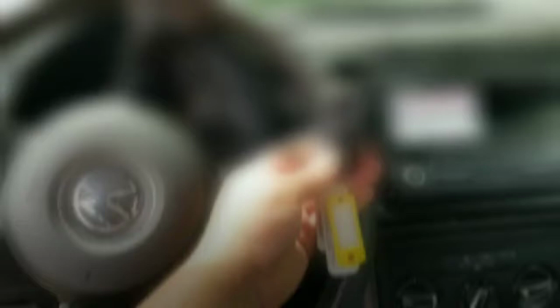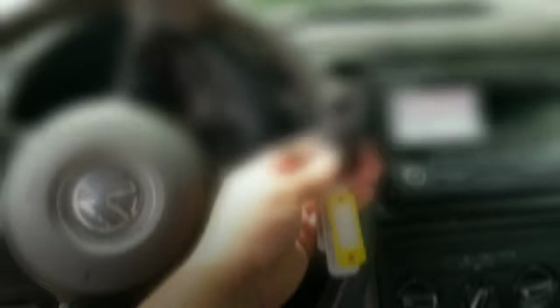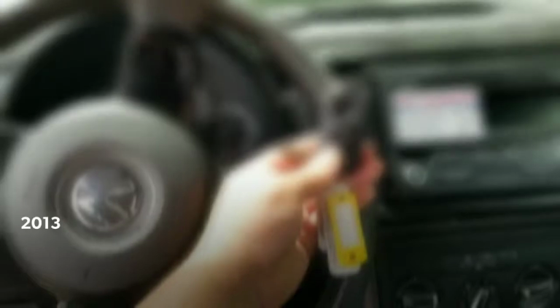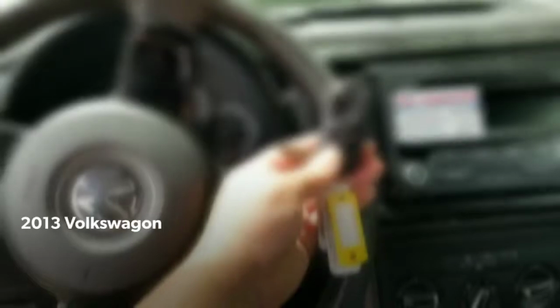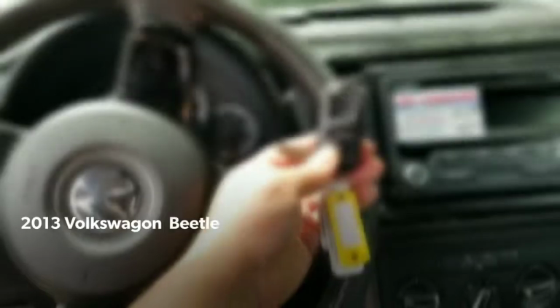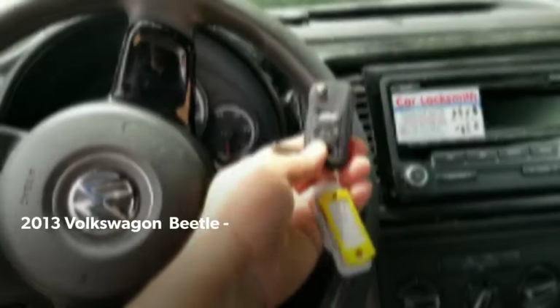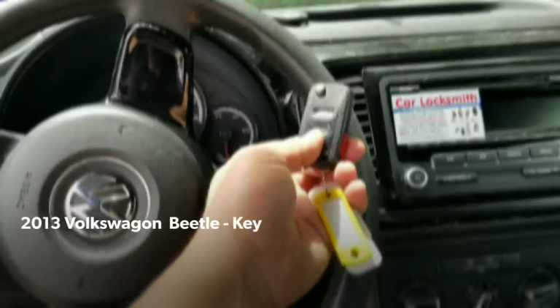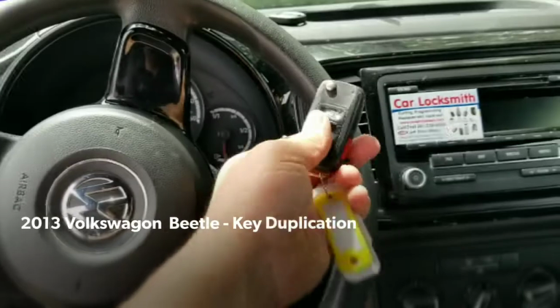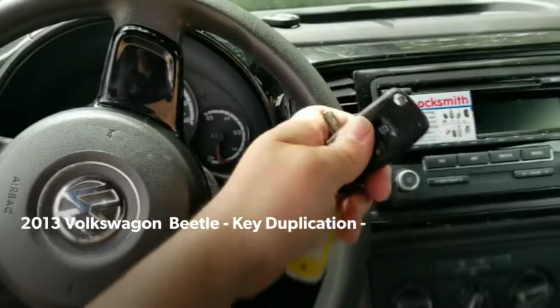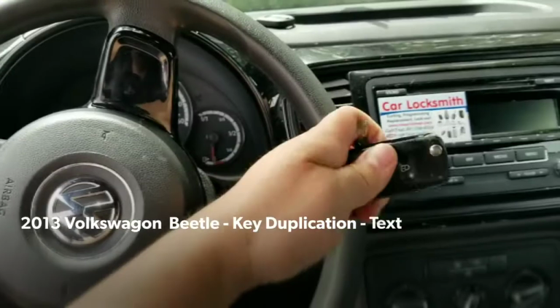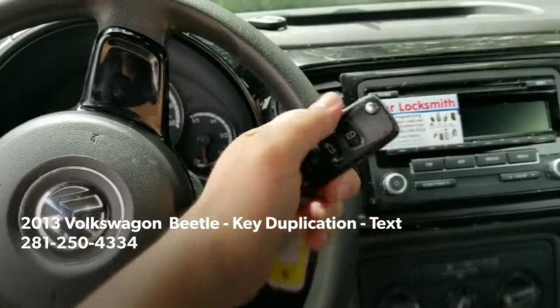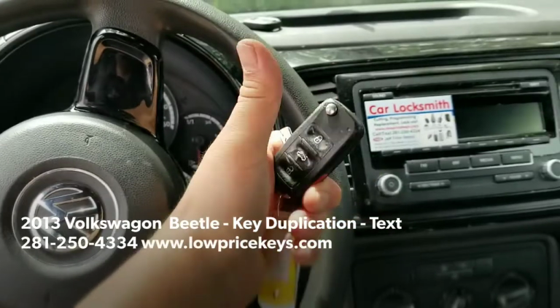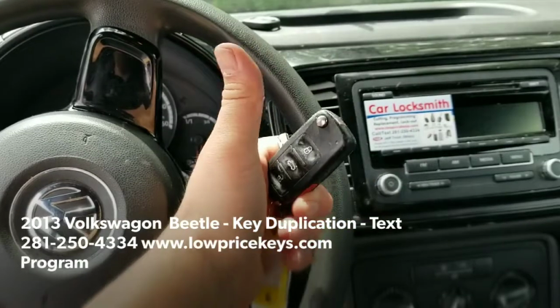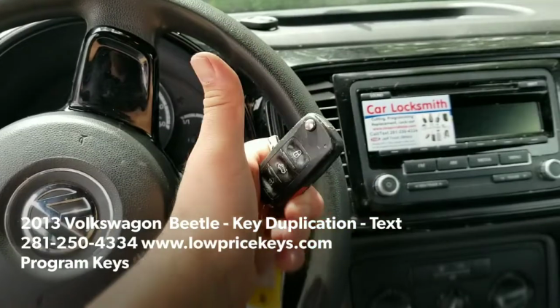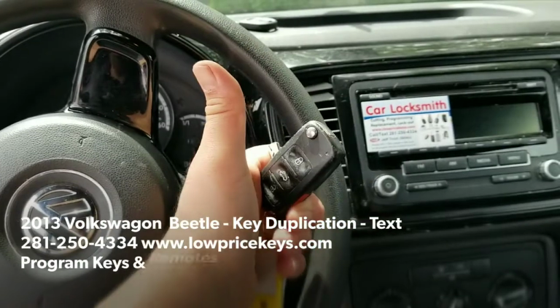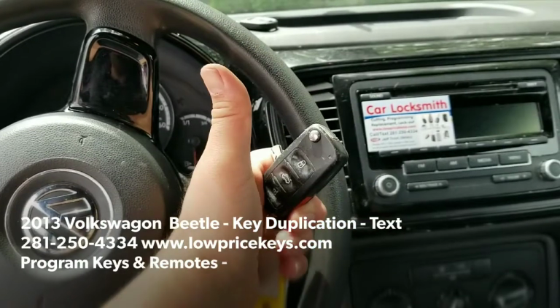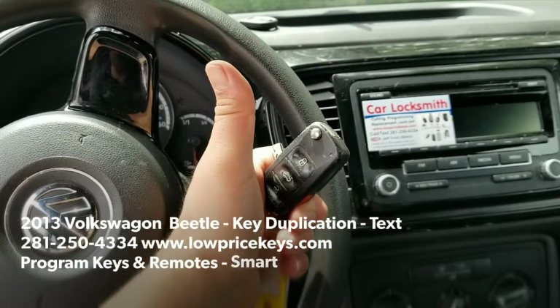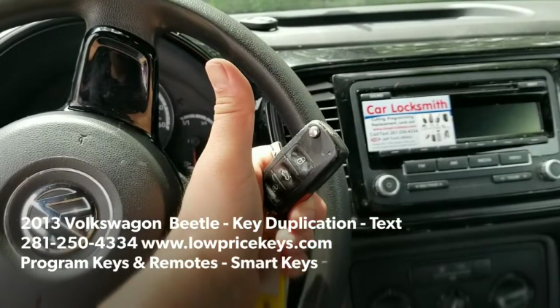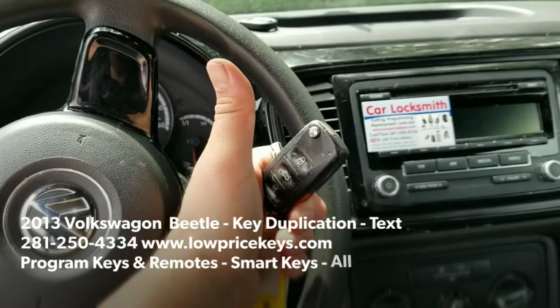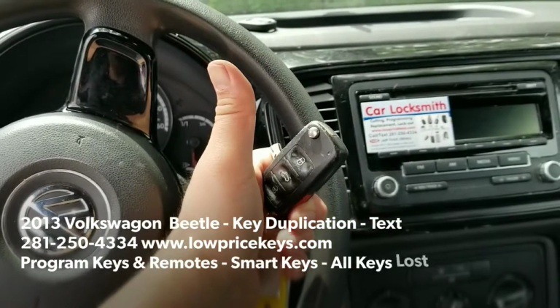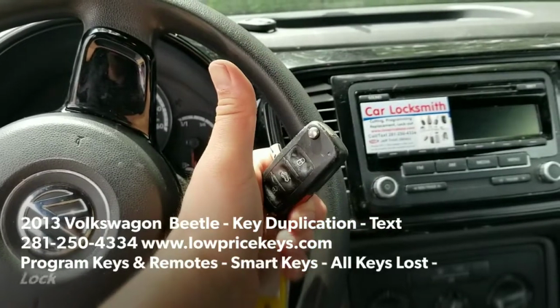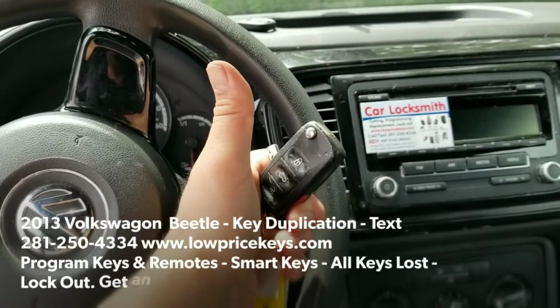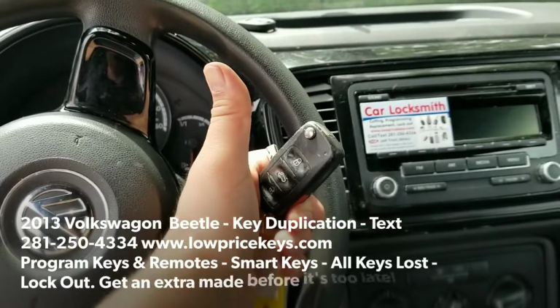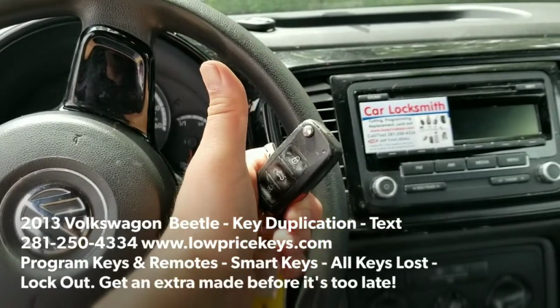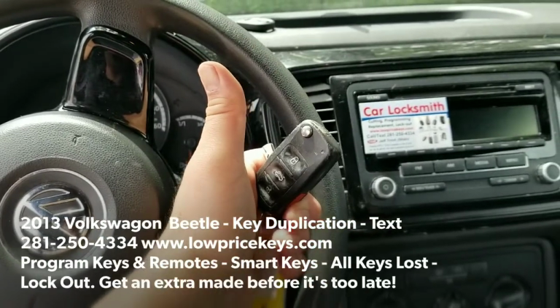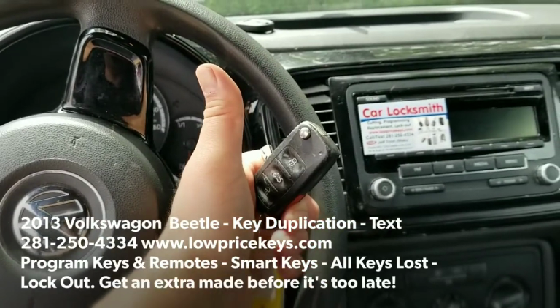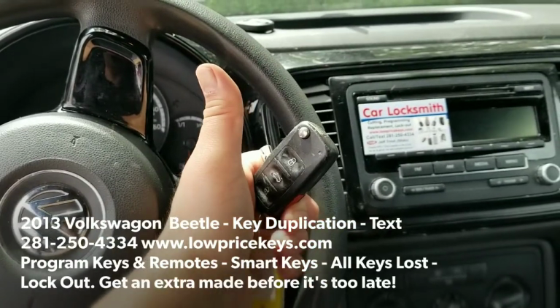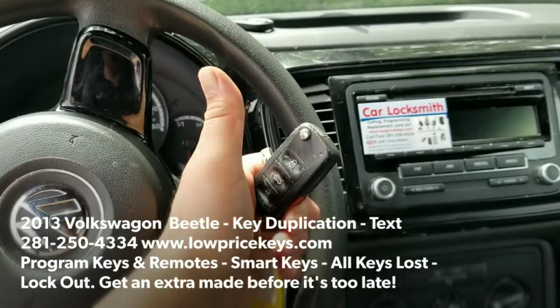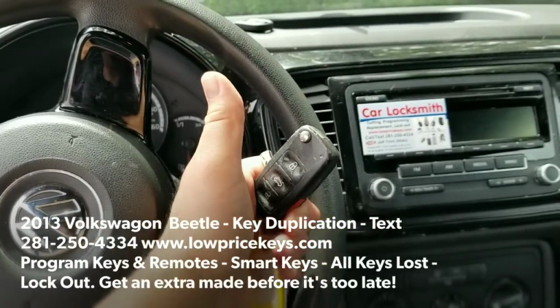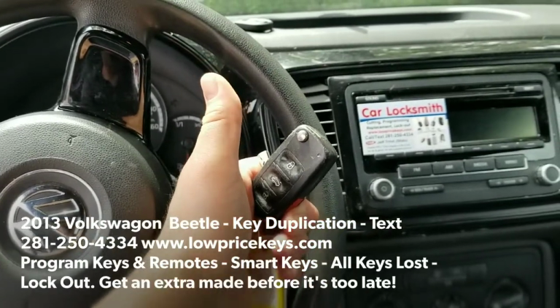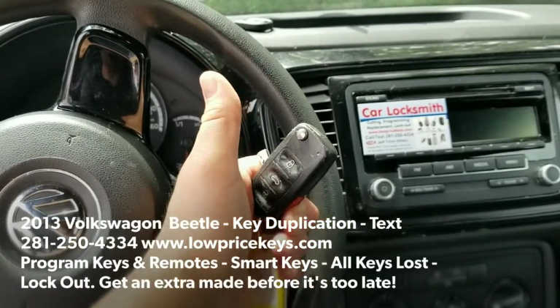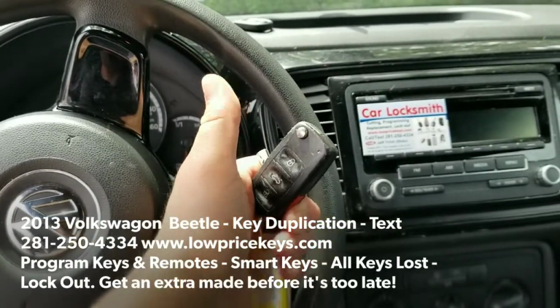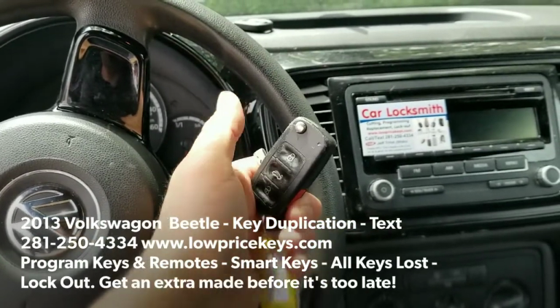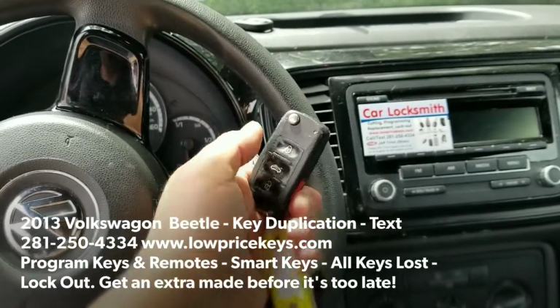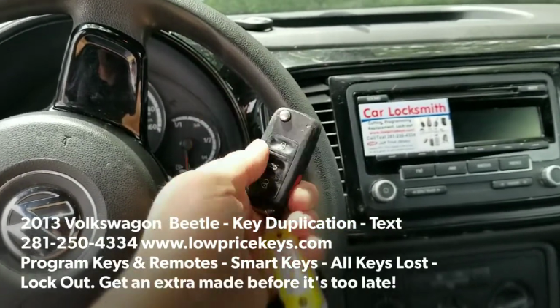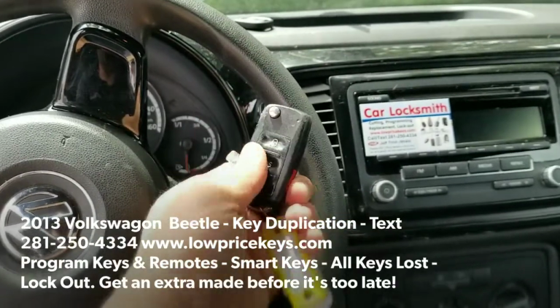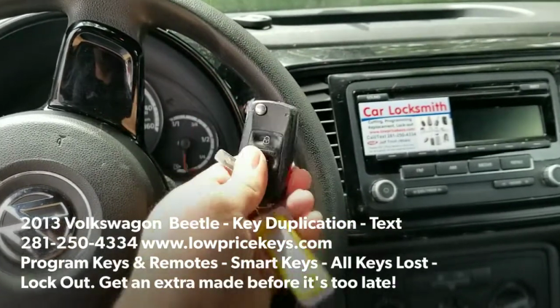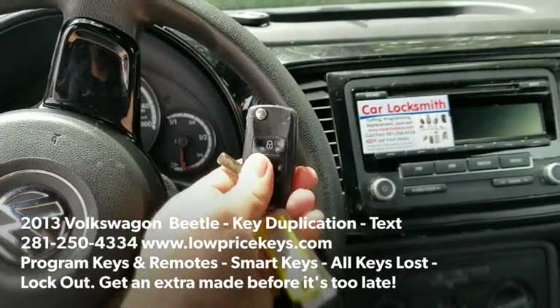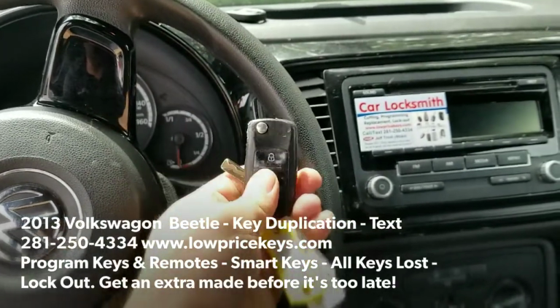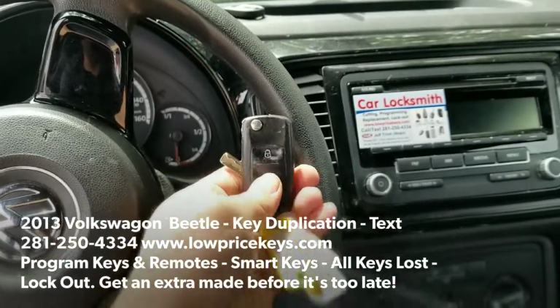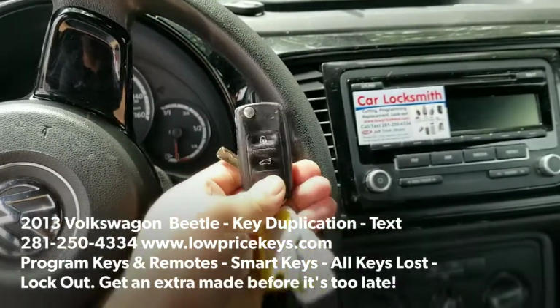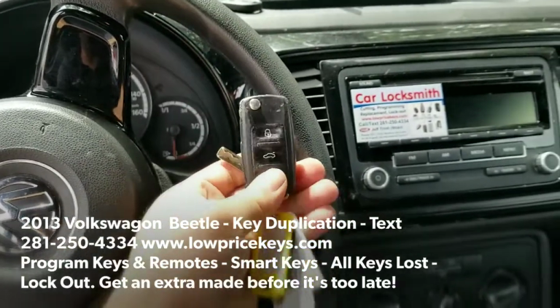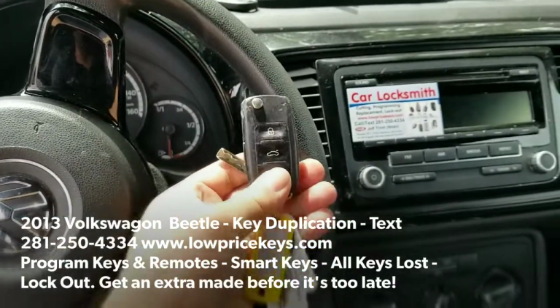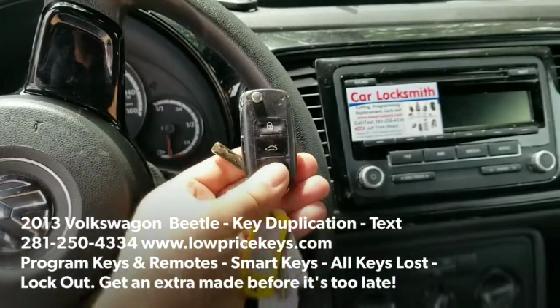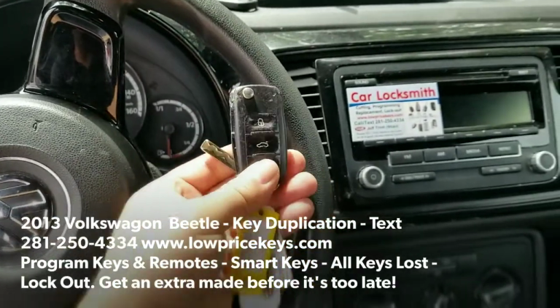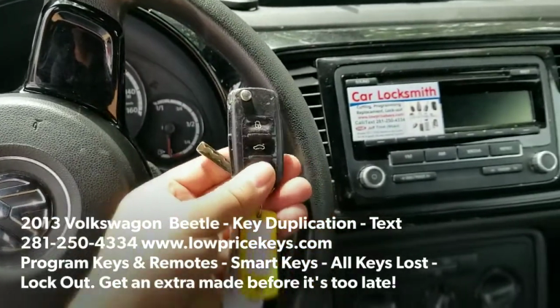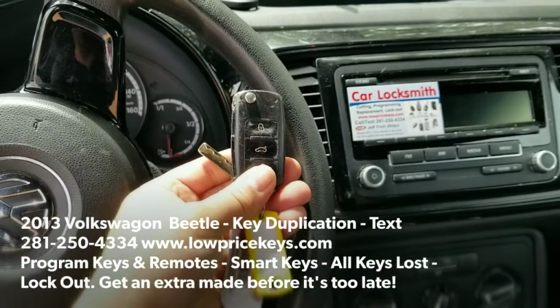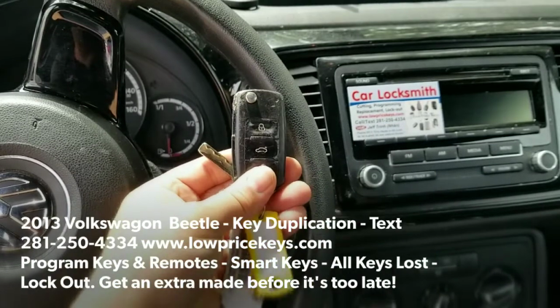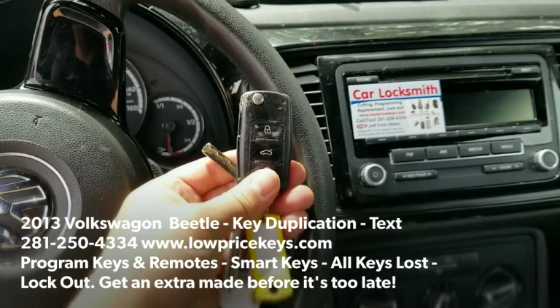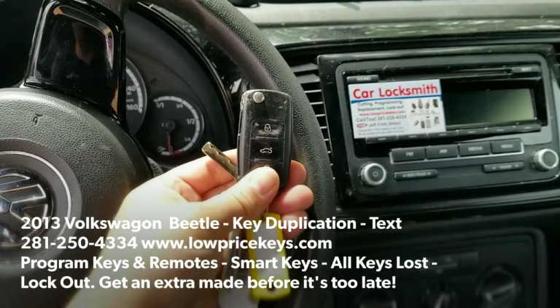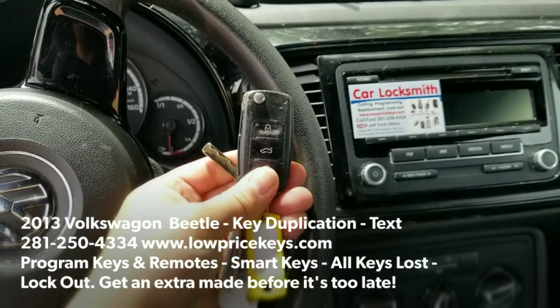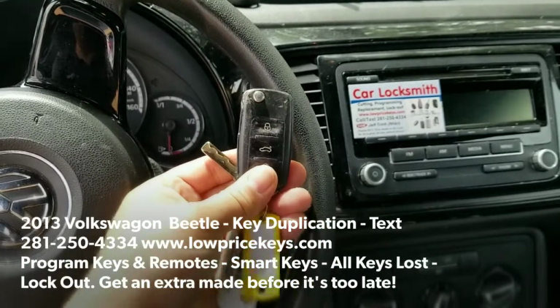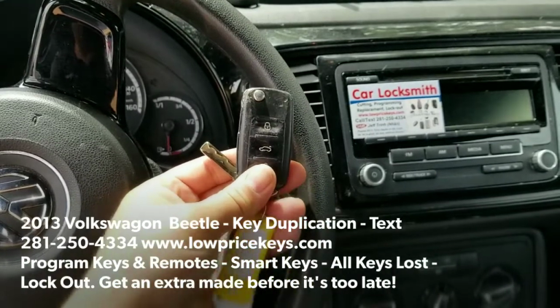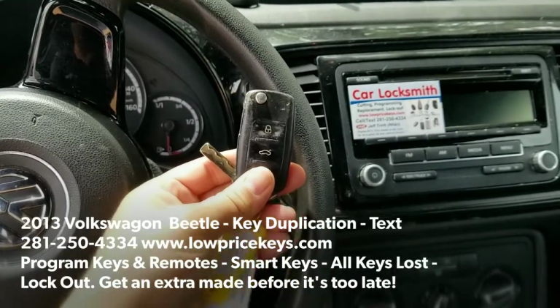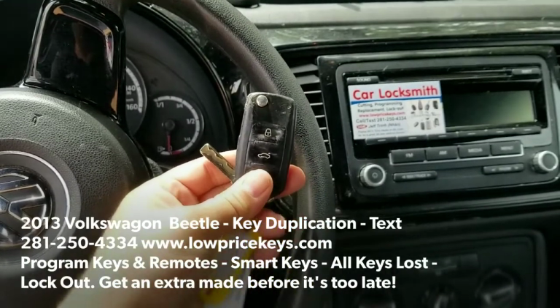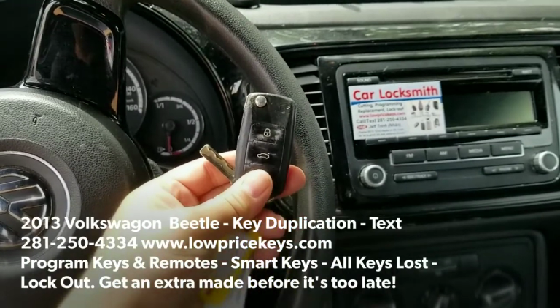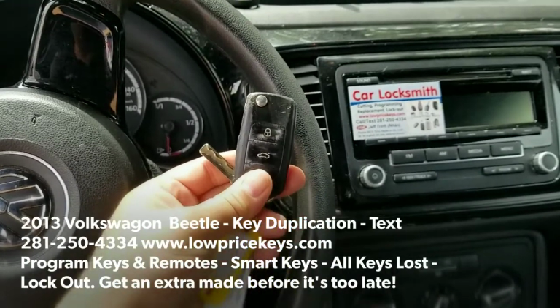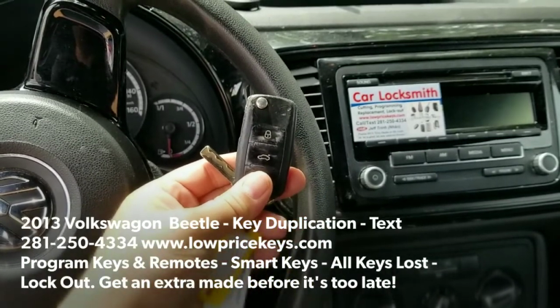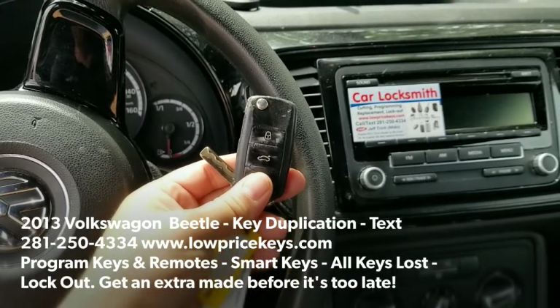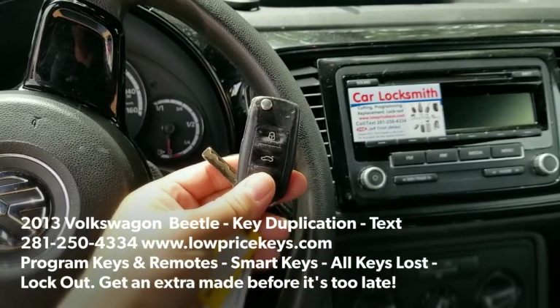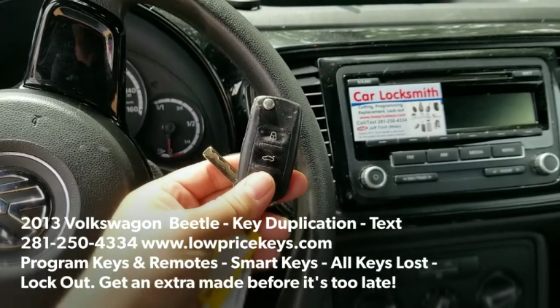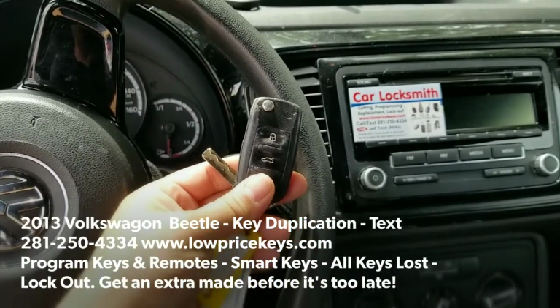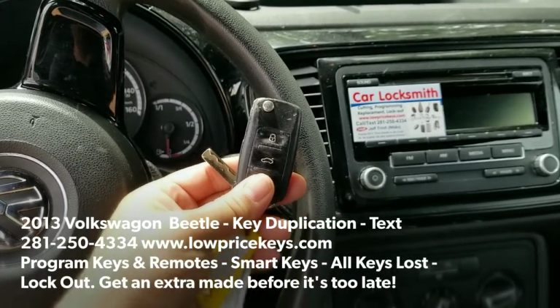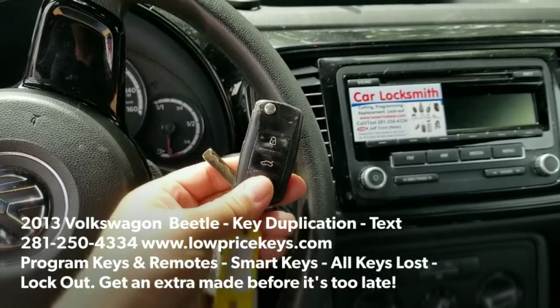Hey YouTubers, thumbs up to all the YouTubers and the subscribers. Check this out — we're doing a 2013 Volkswagen video.